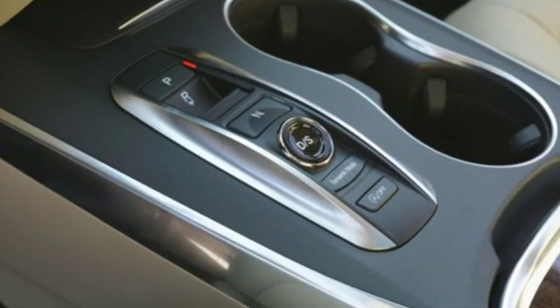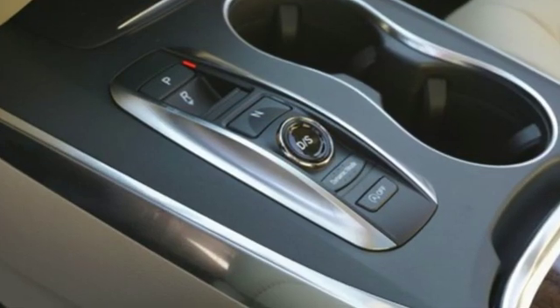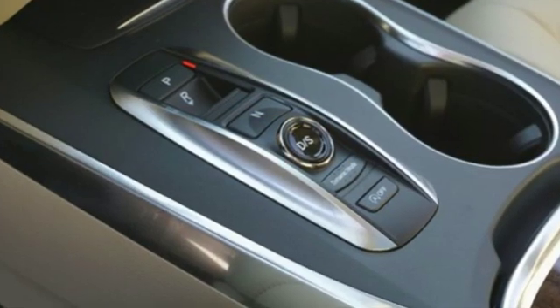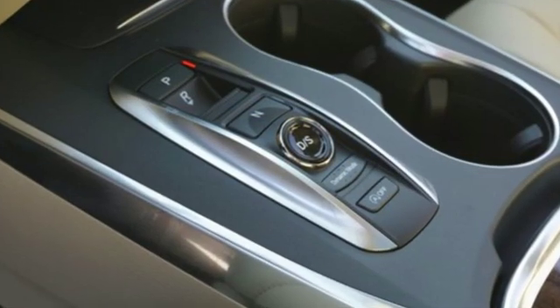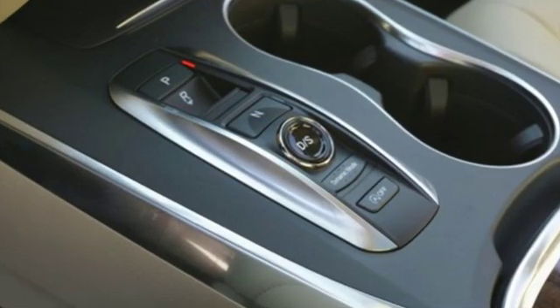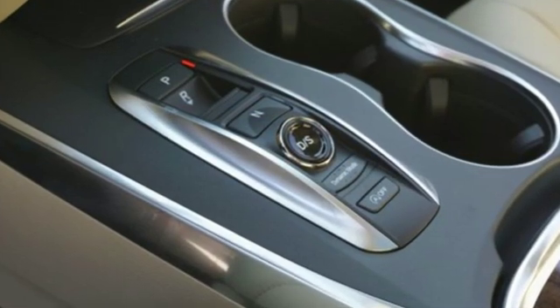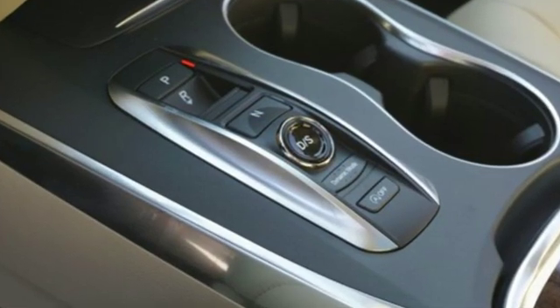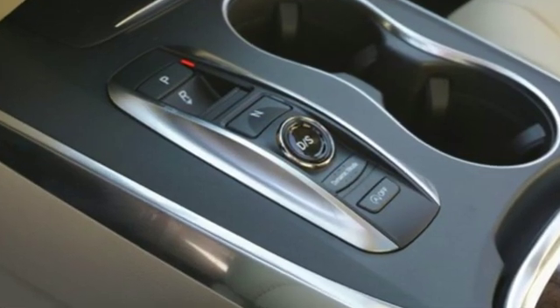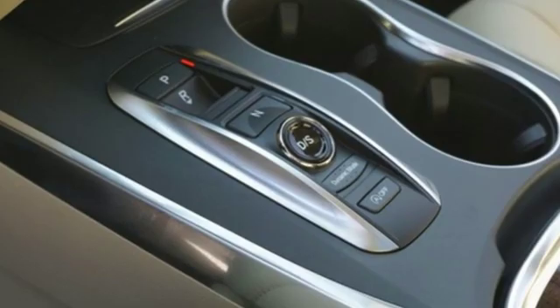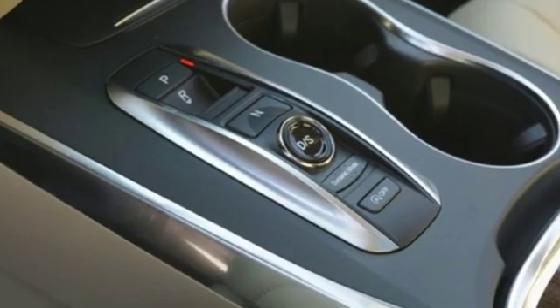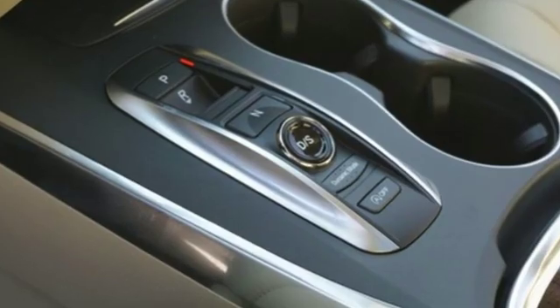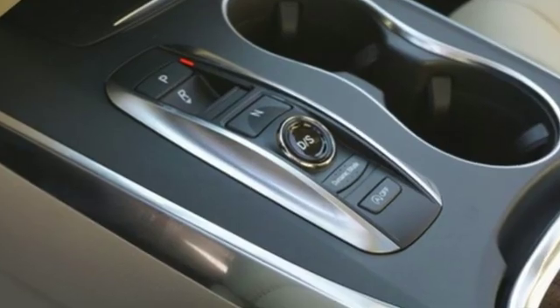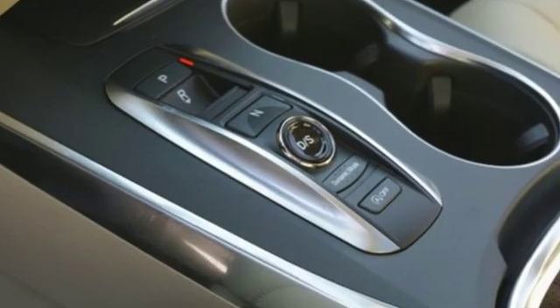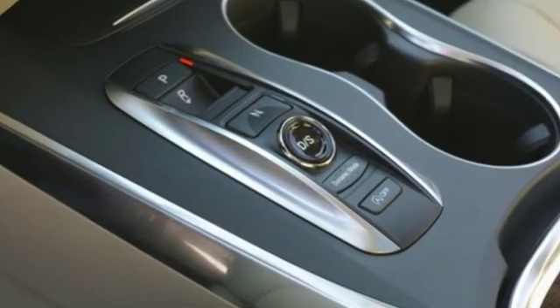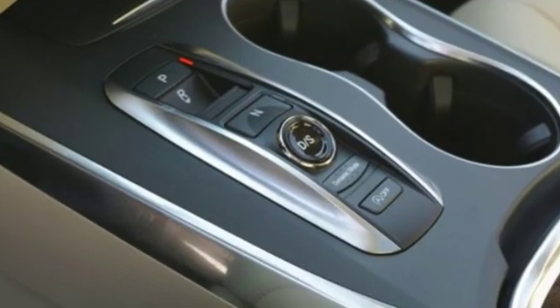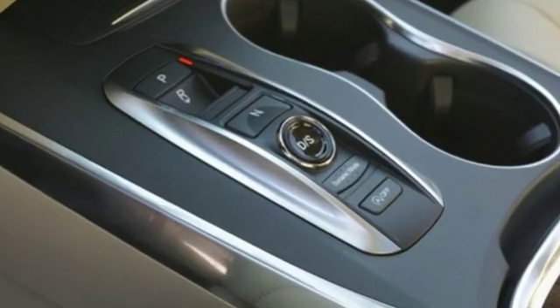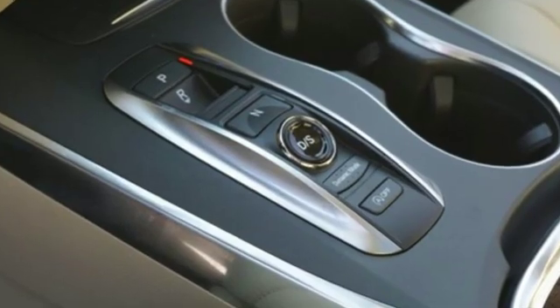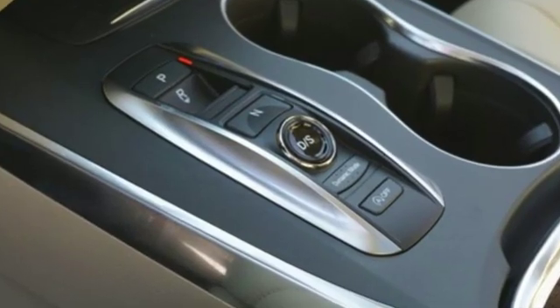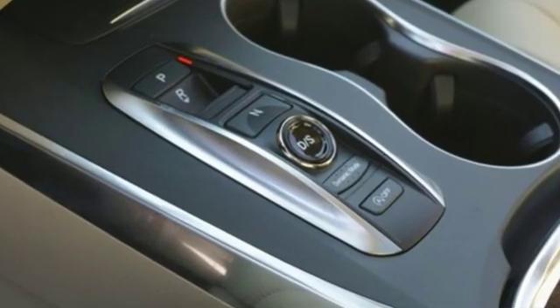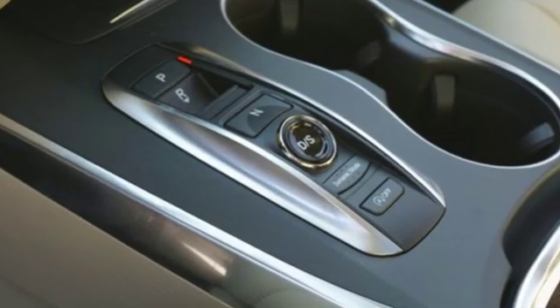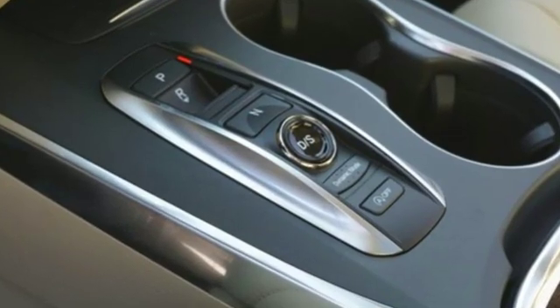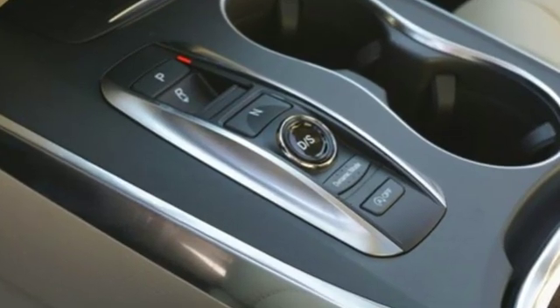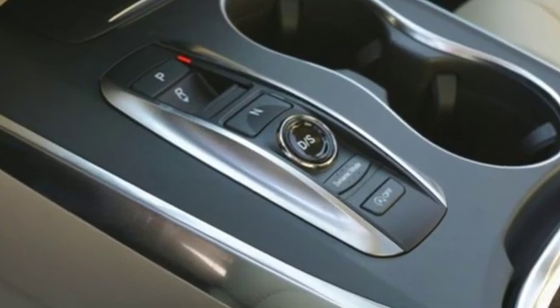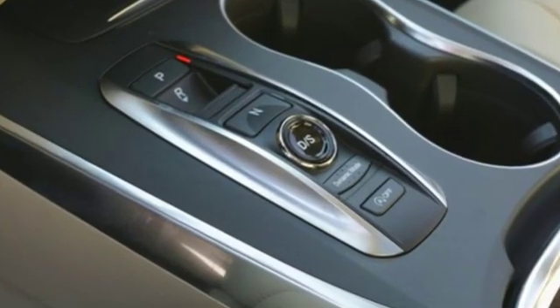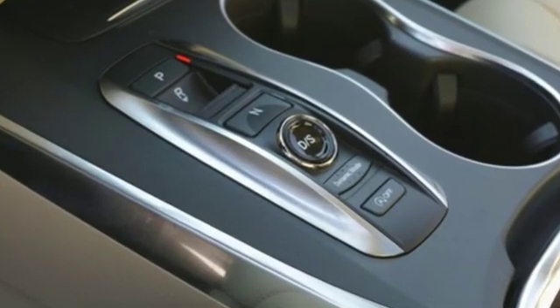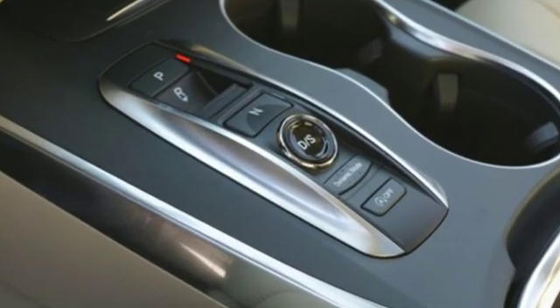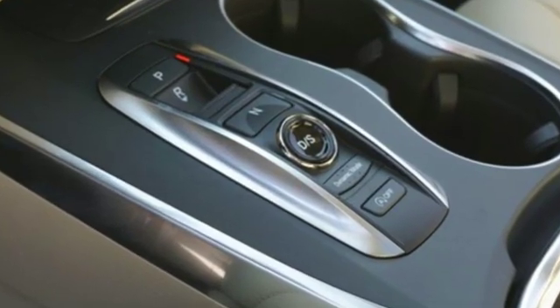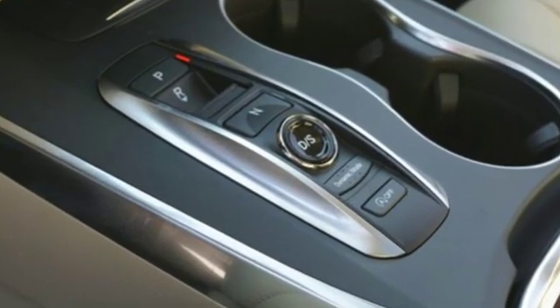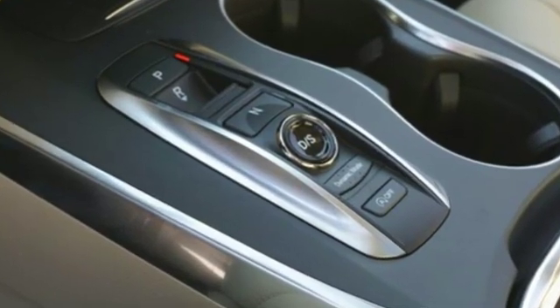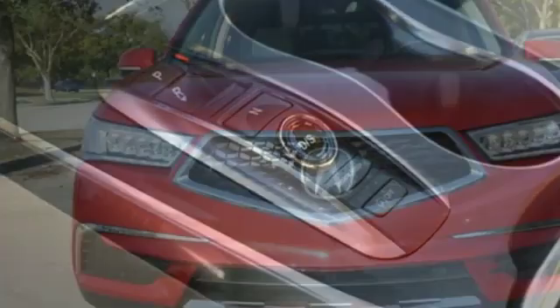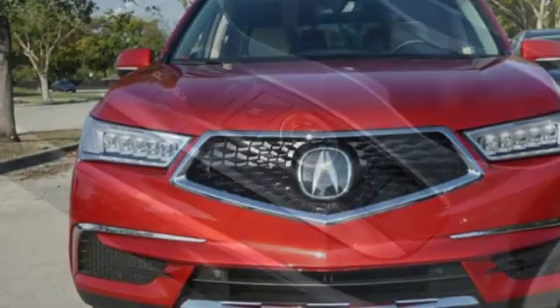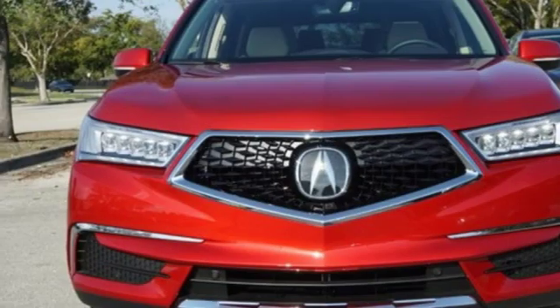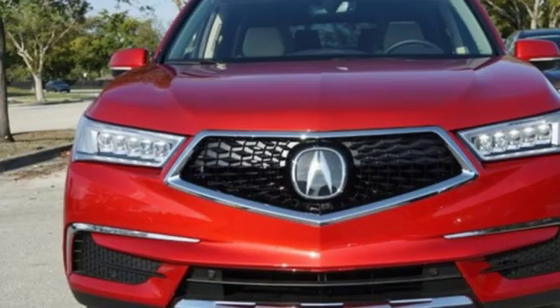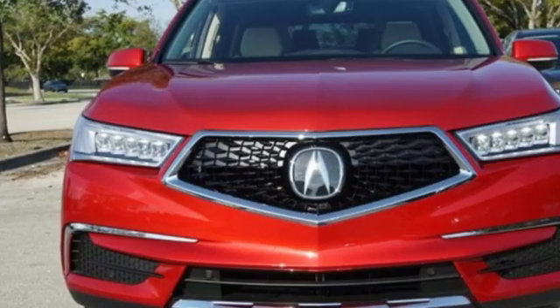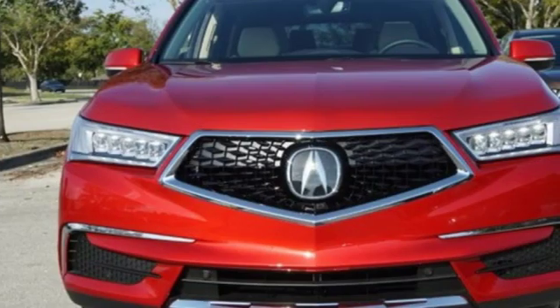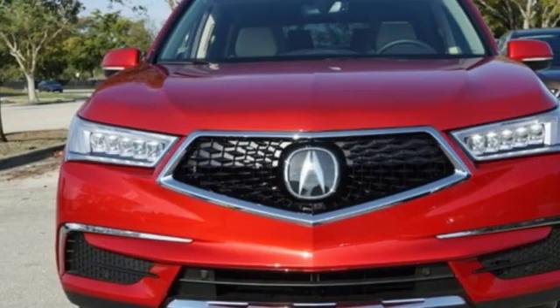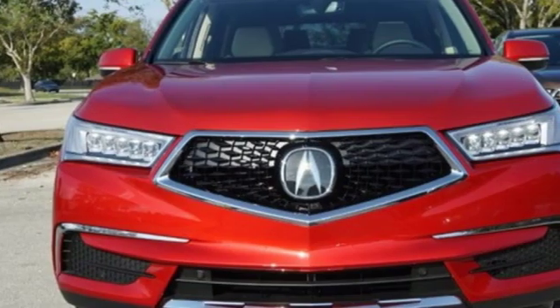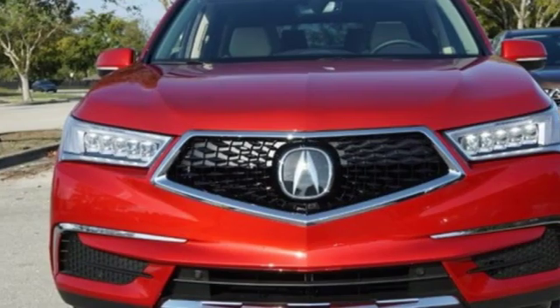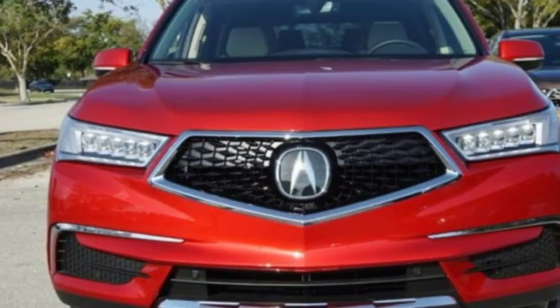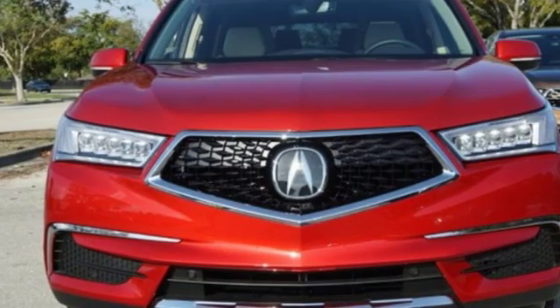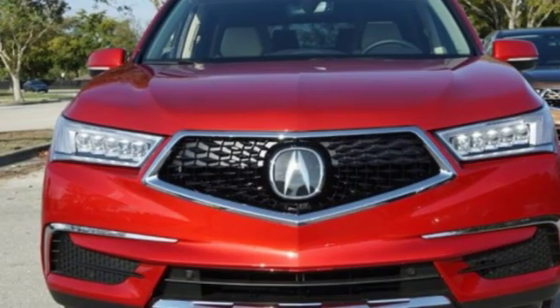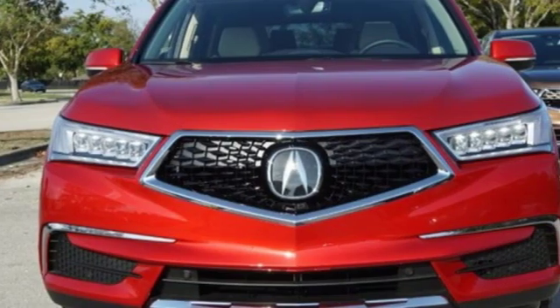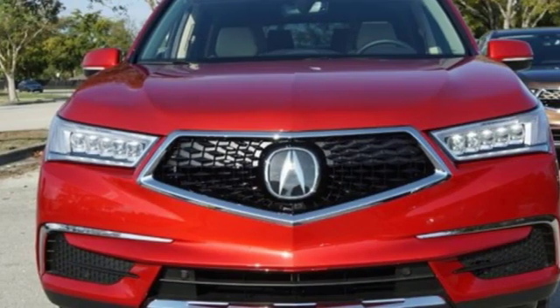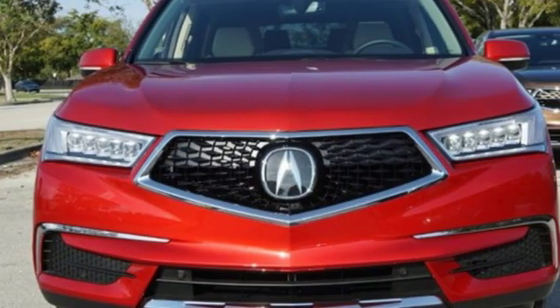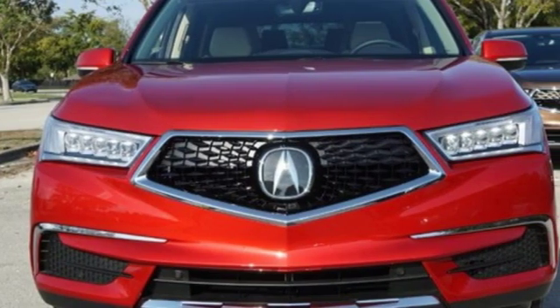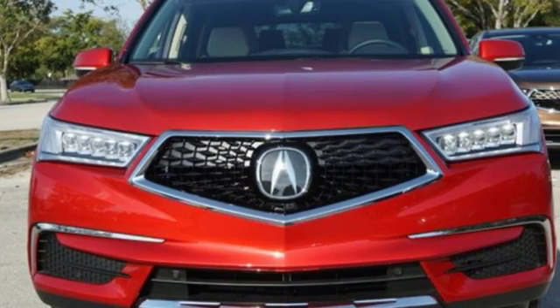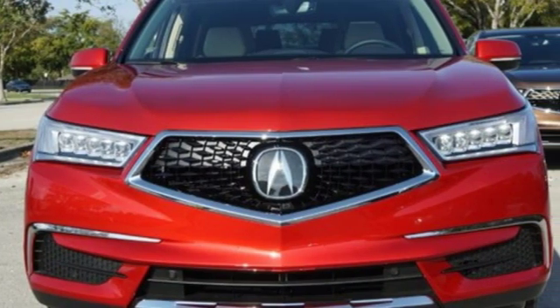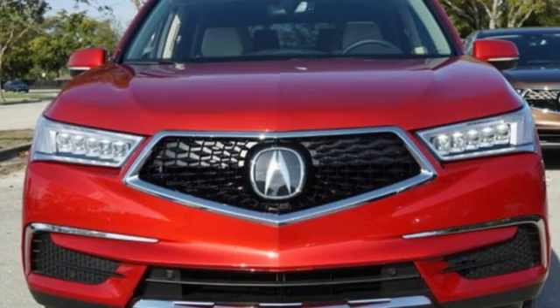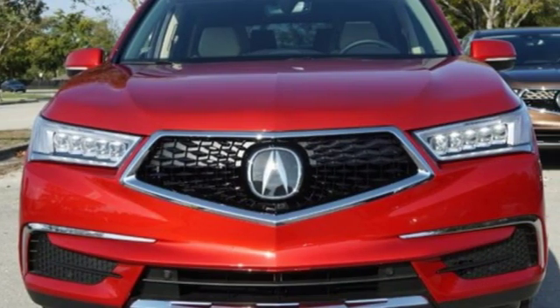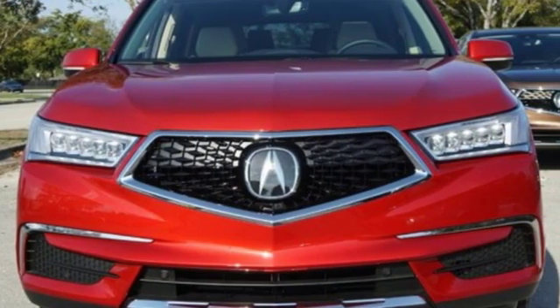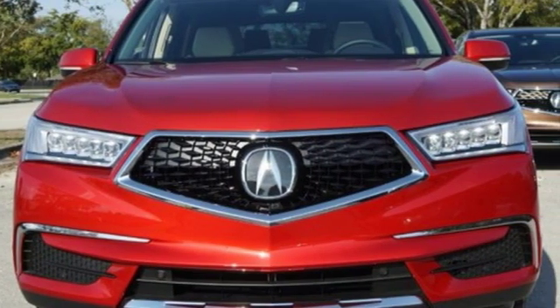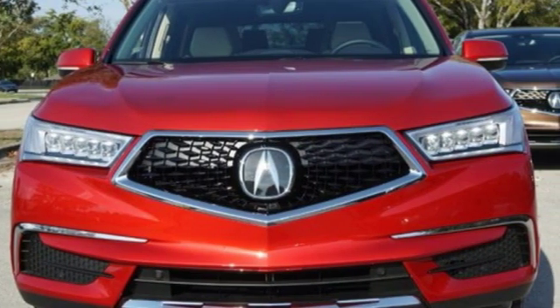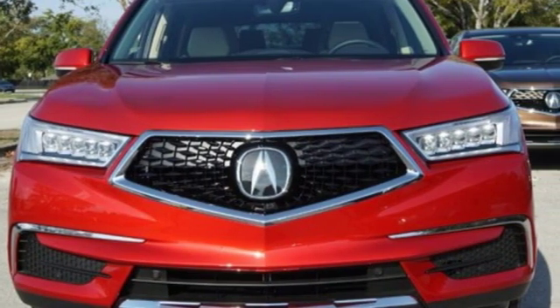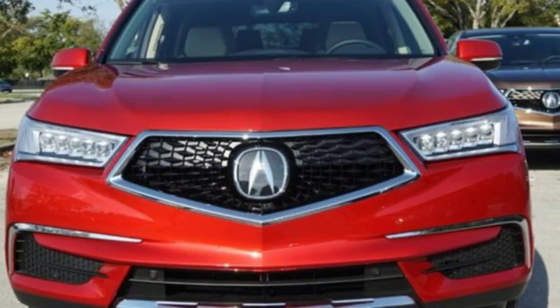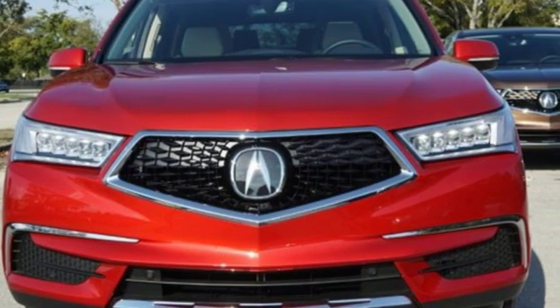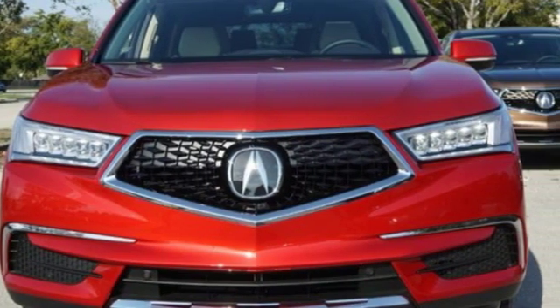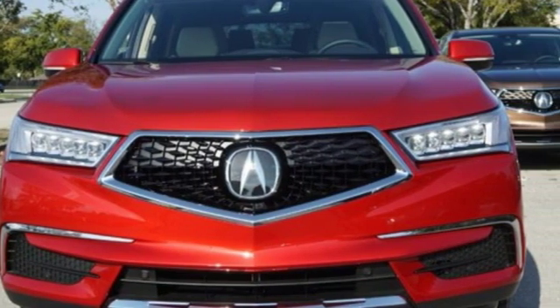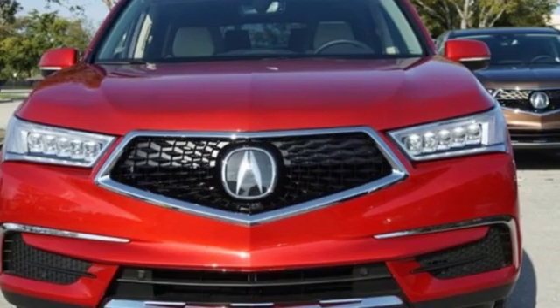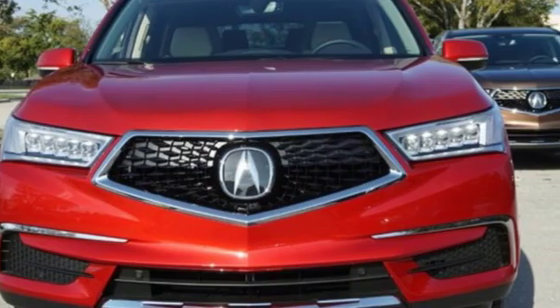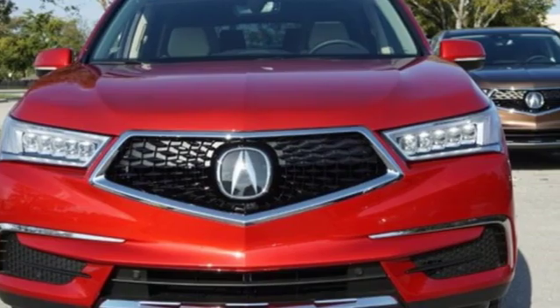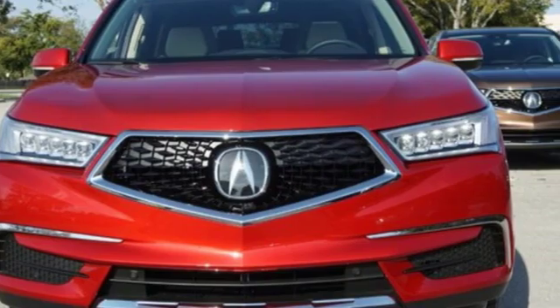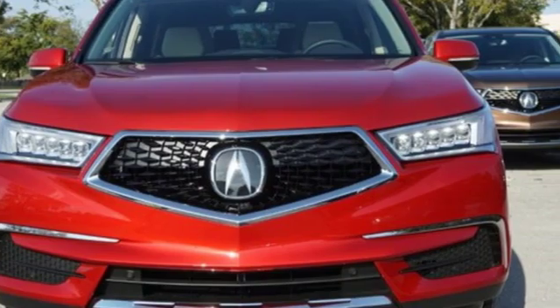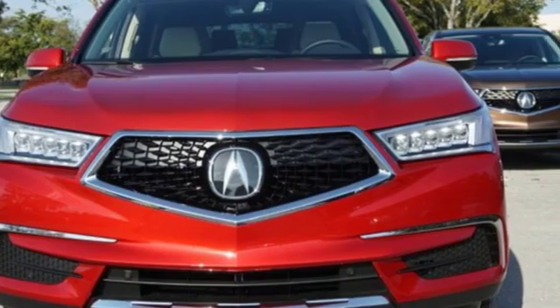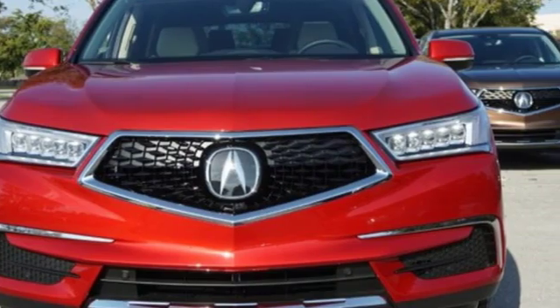Acura has a legacy of innovation, a legacy that continues here. You'll never know till you try. Test drive it today.